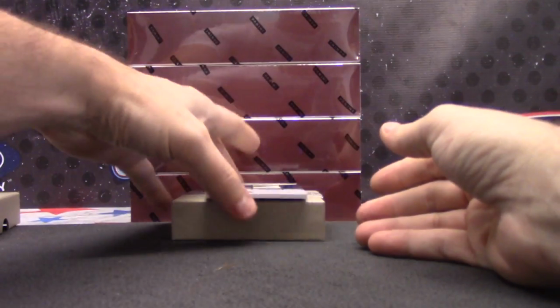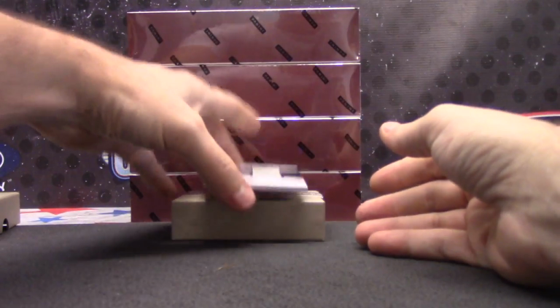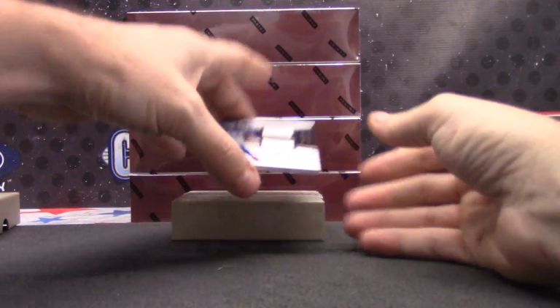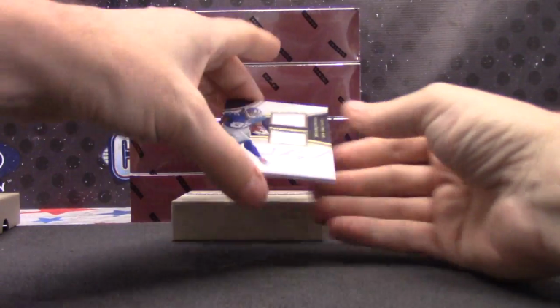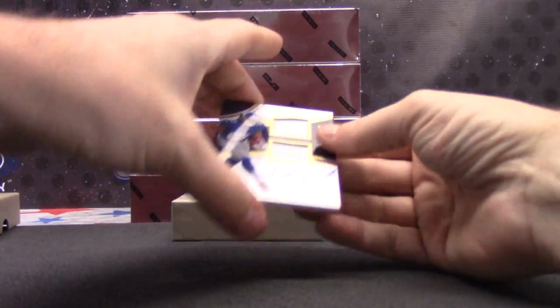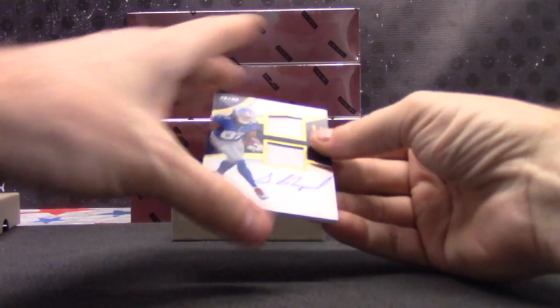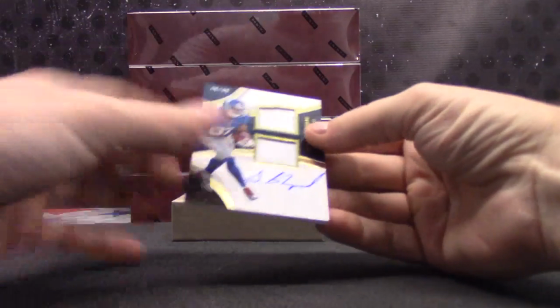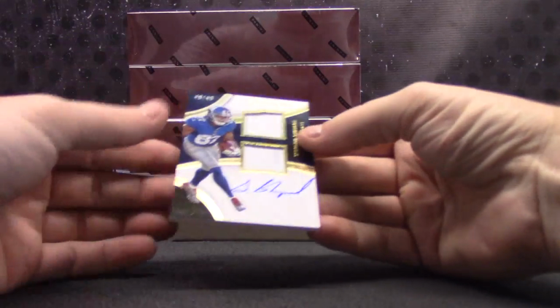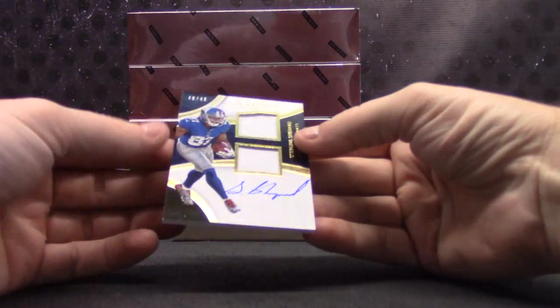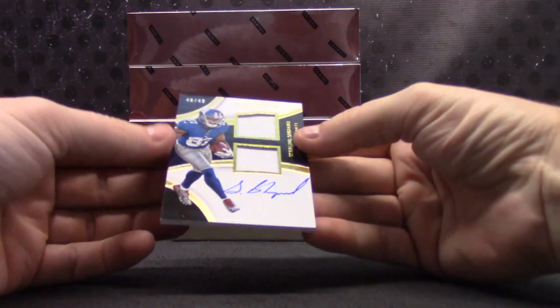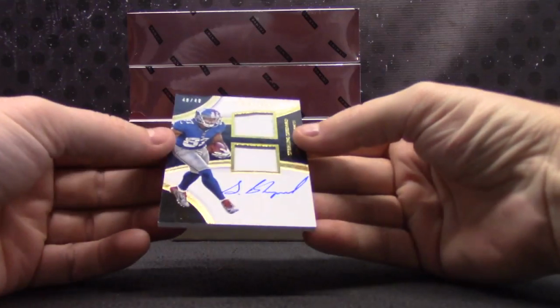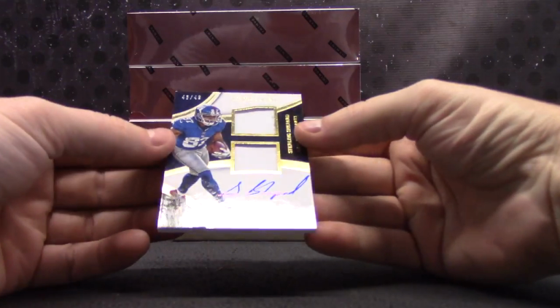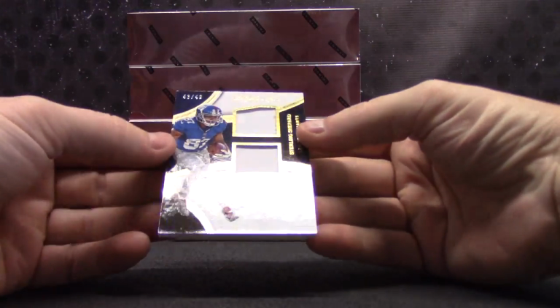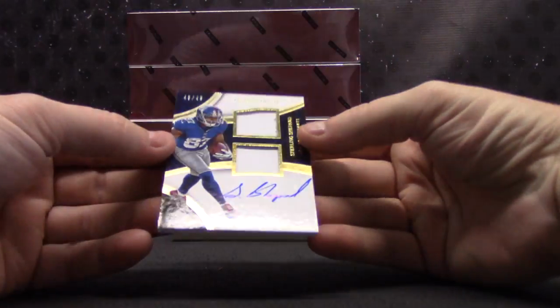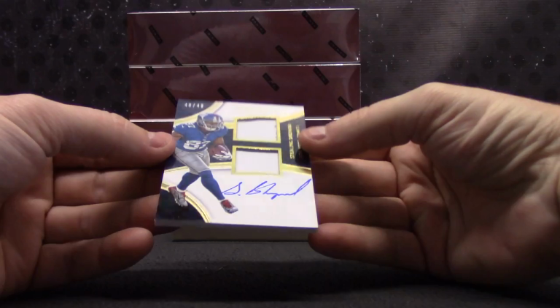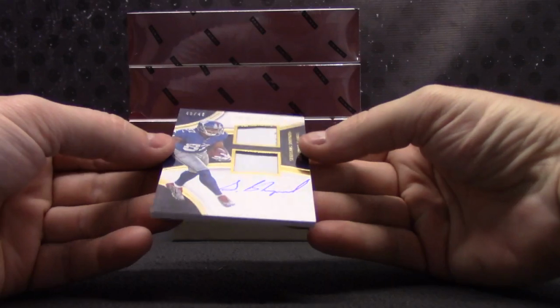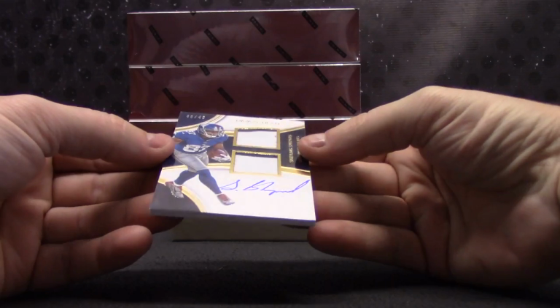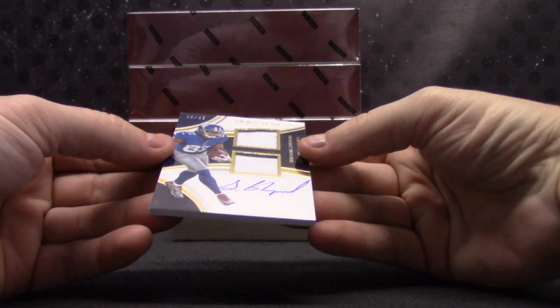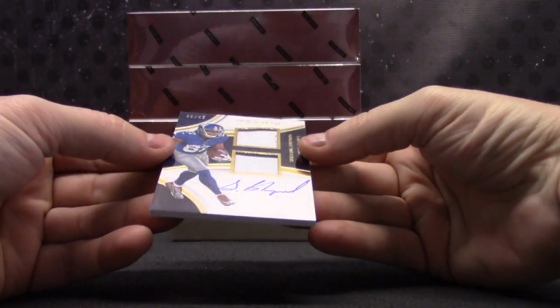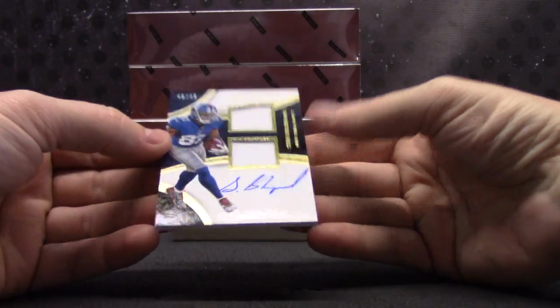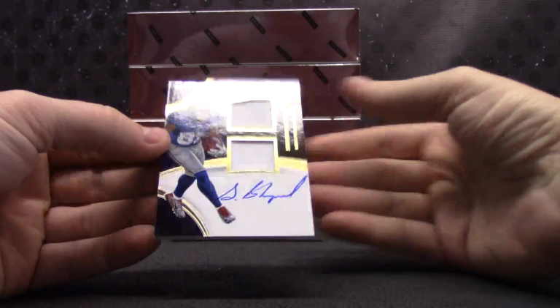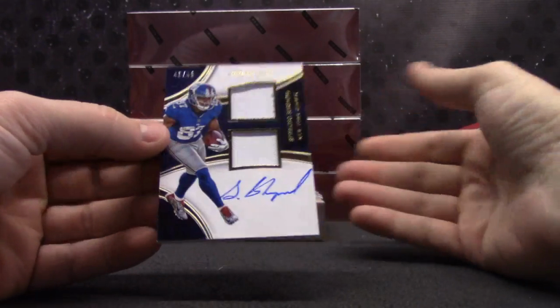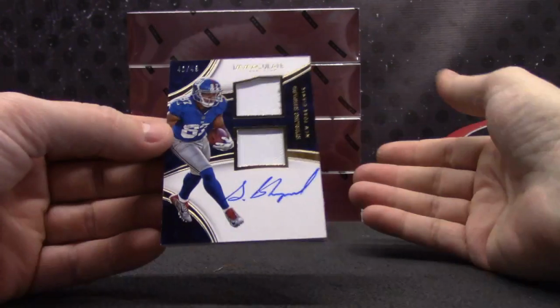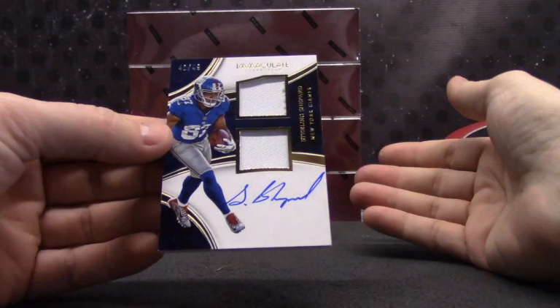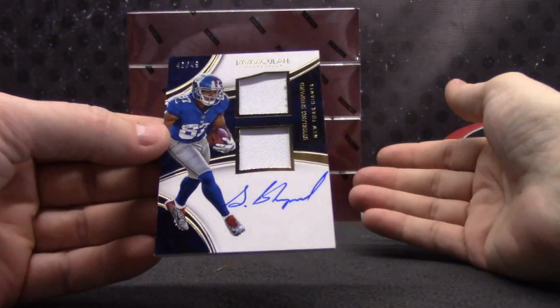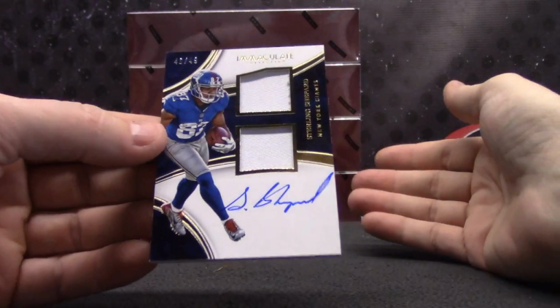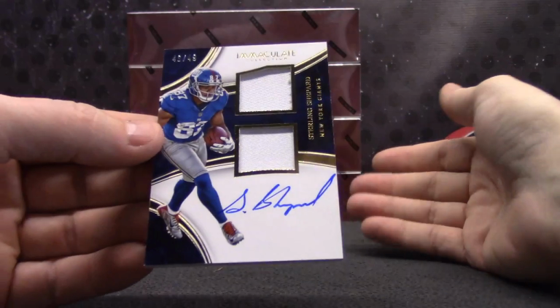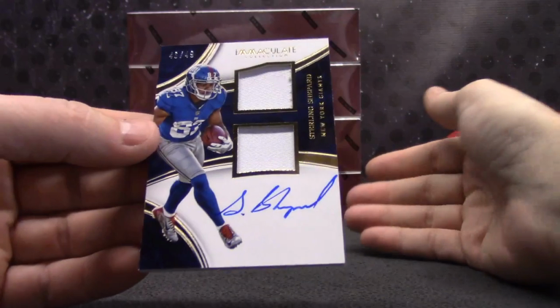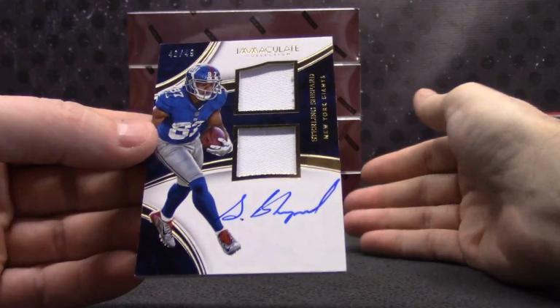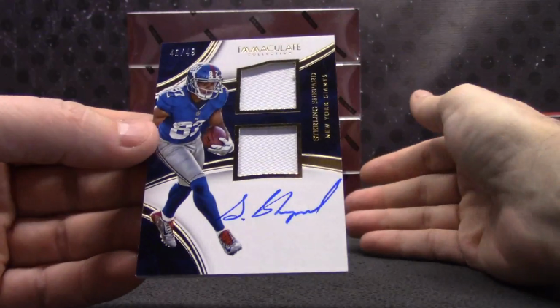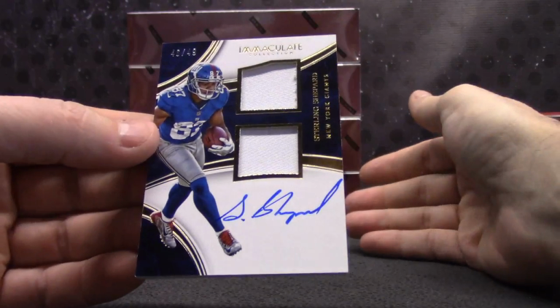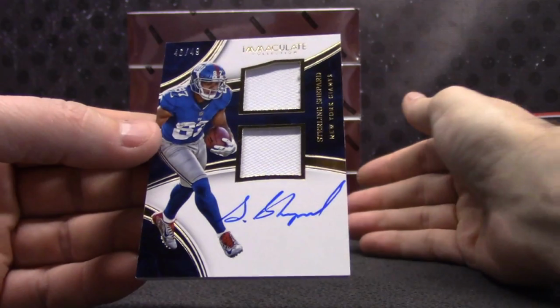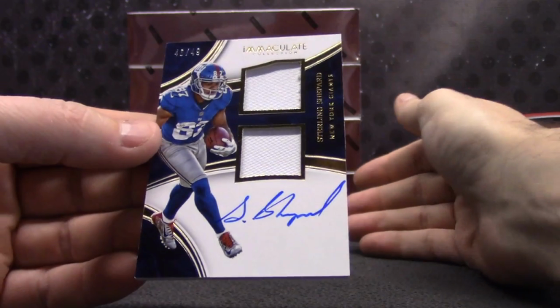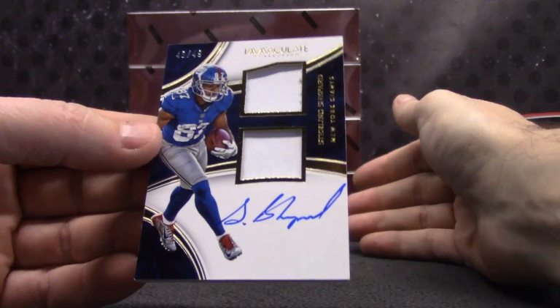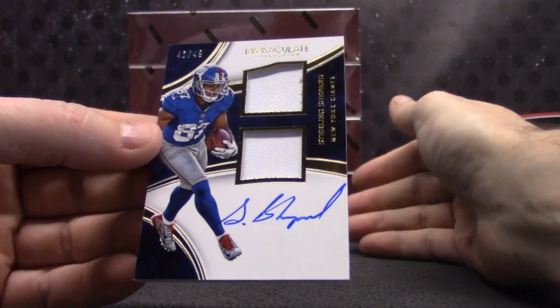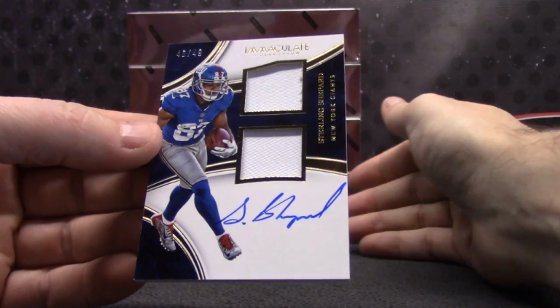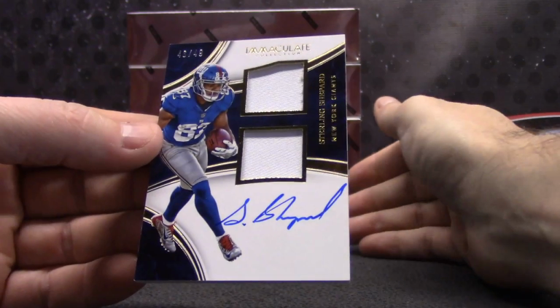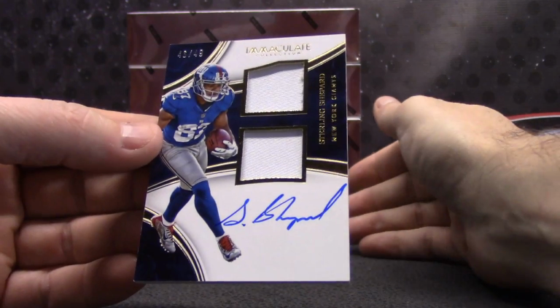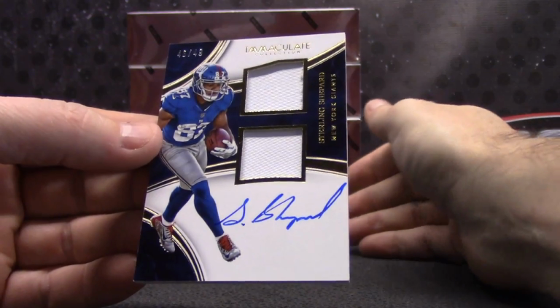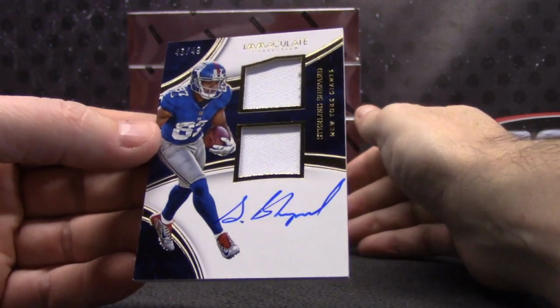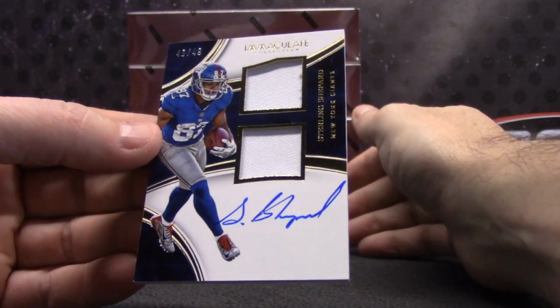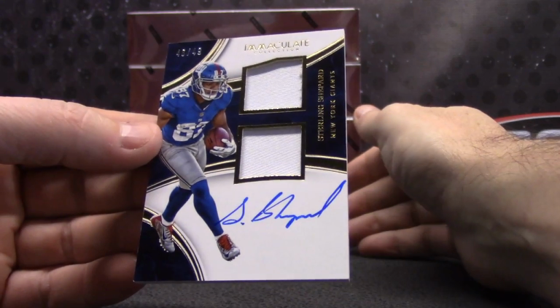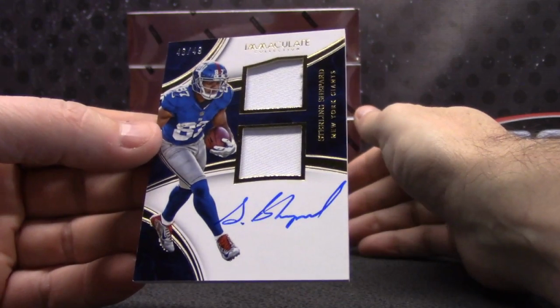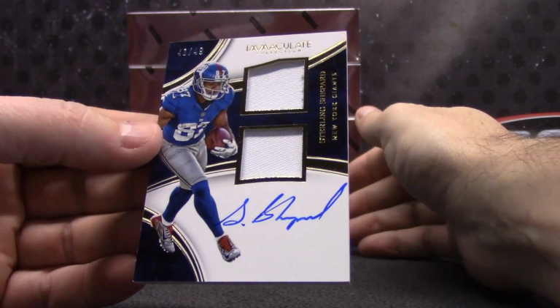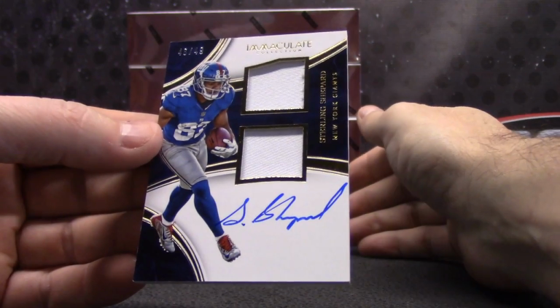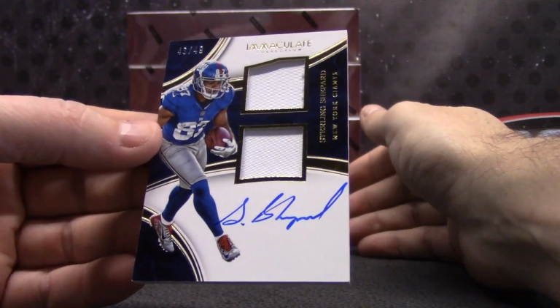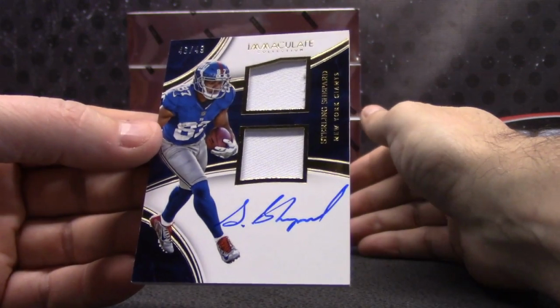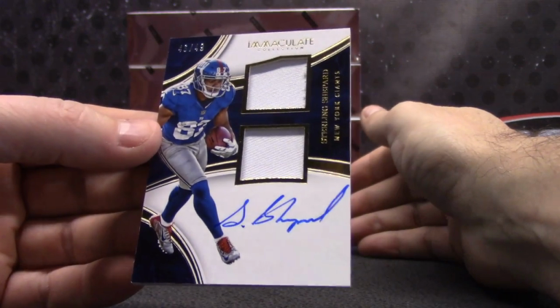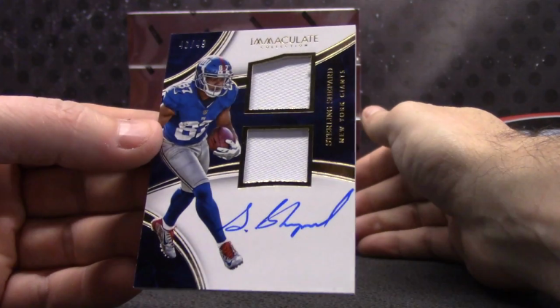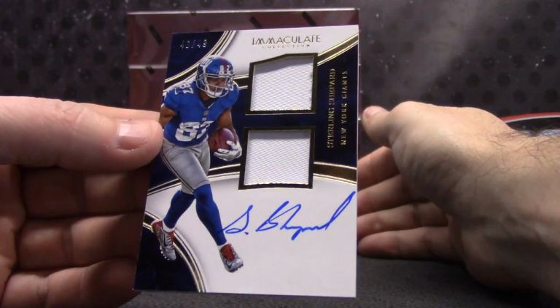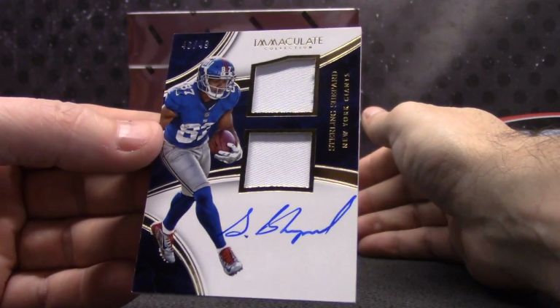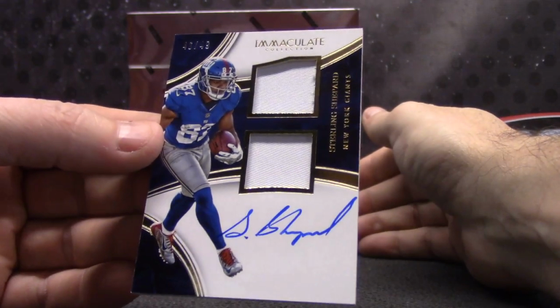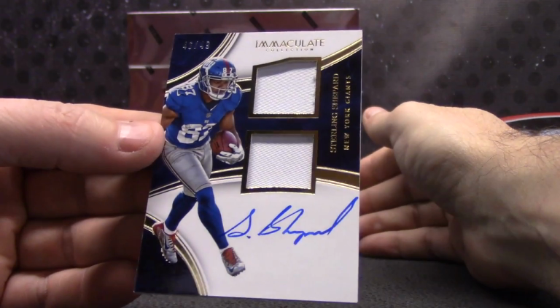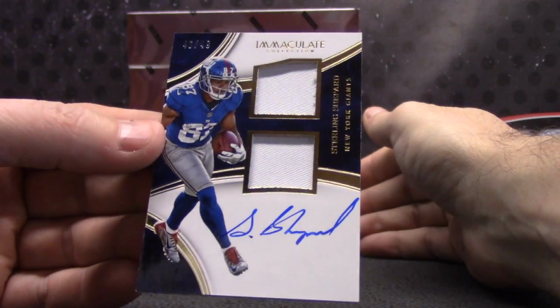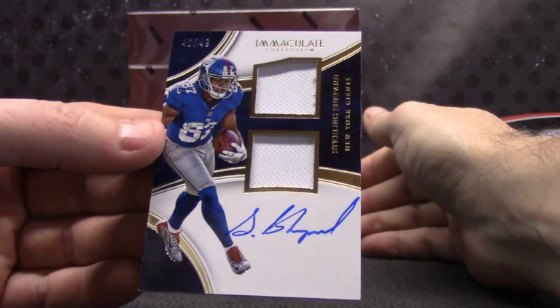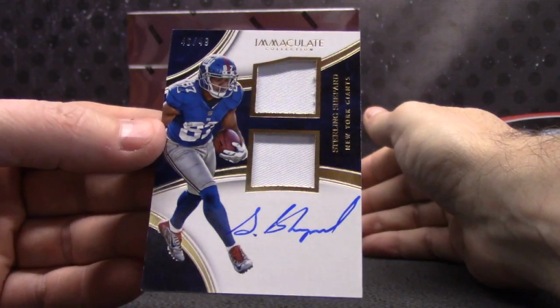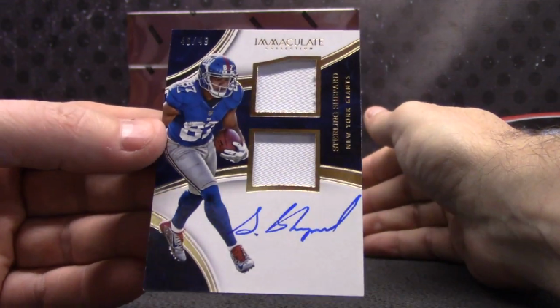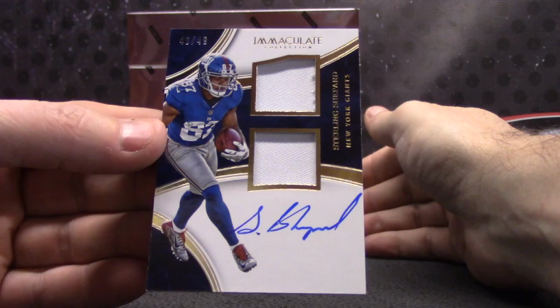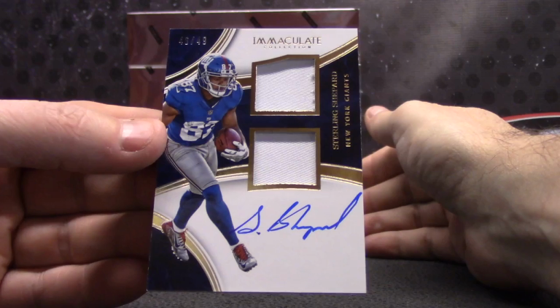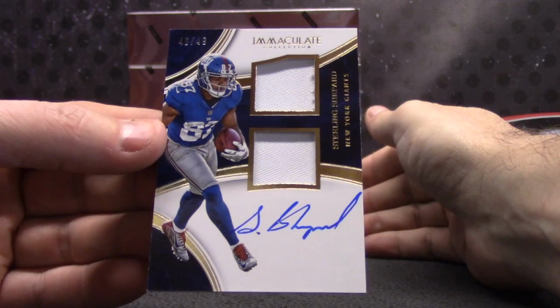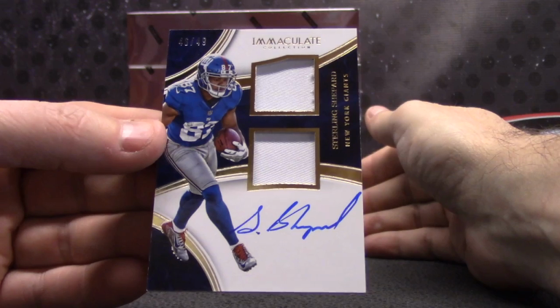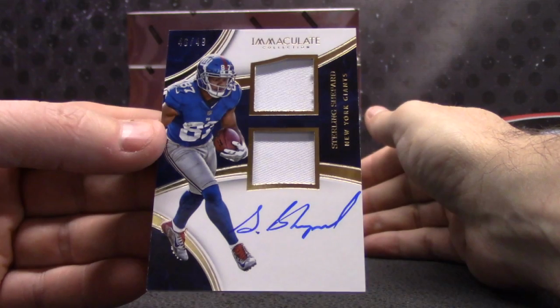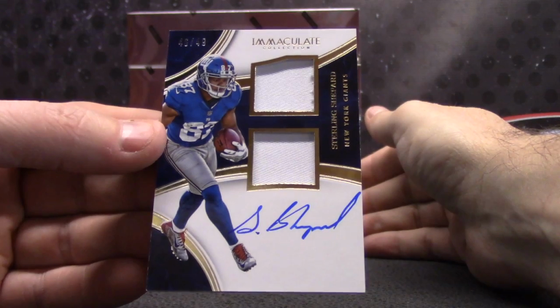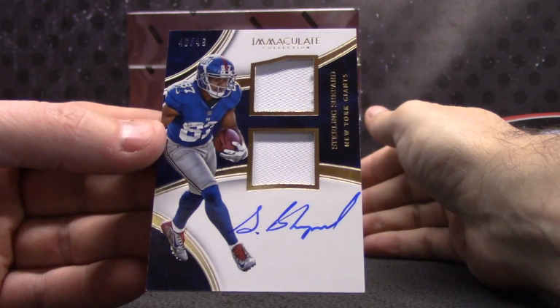And dual patch autograph, 46 of 49 — Sterling Shepard for the Giants. Bean Man, you get that one.